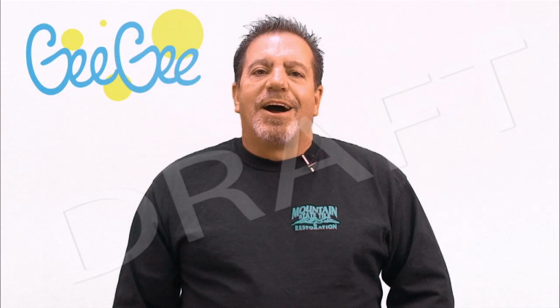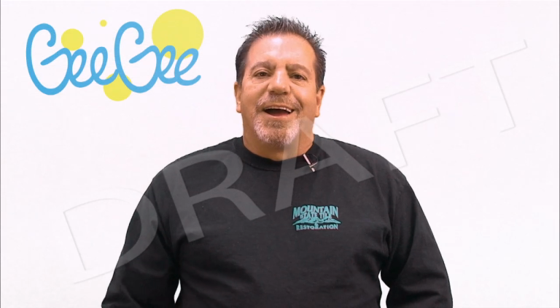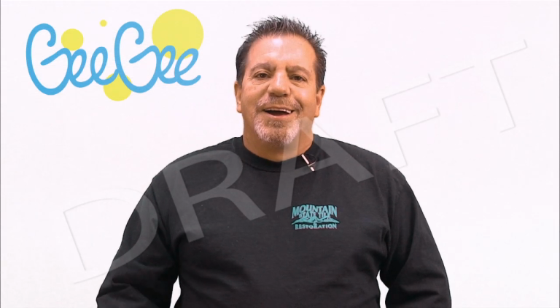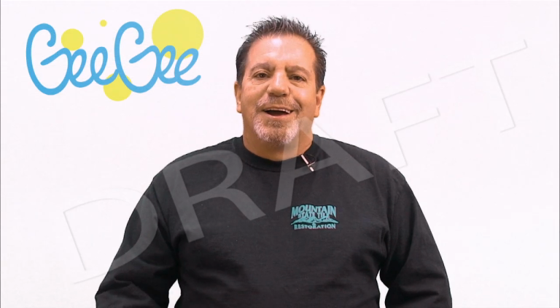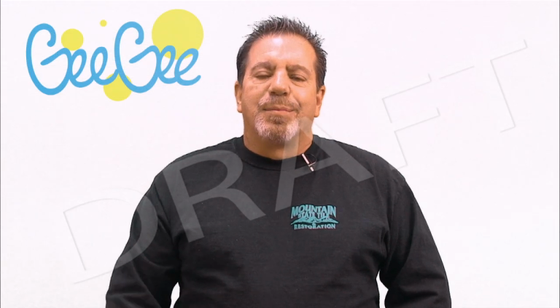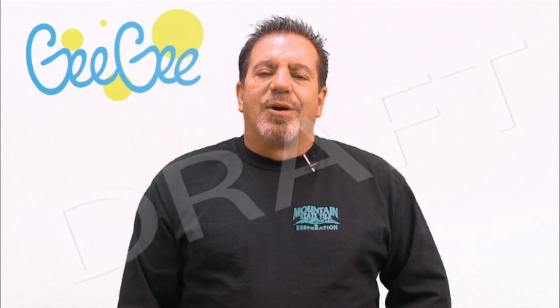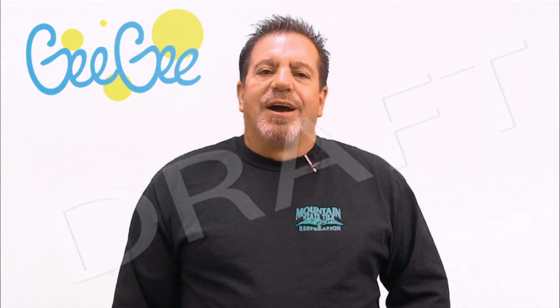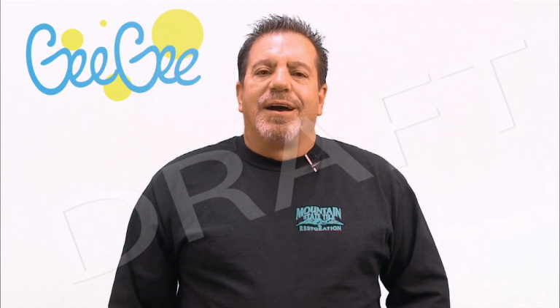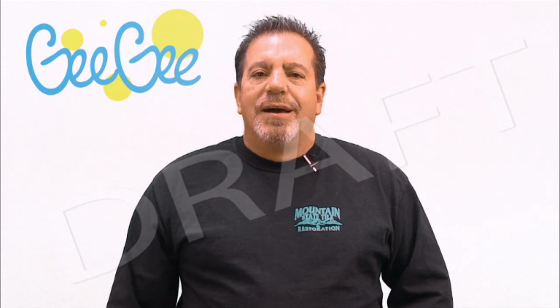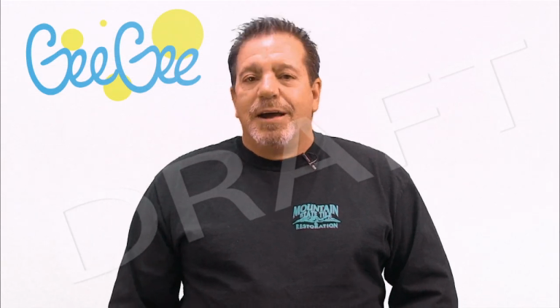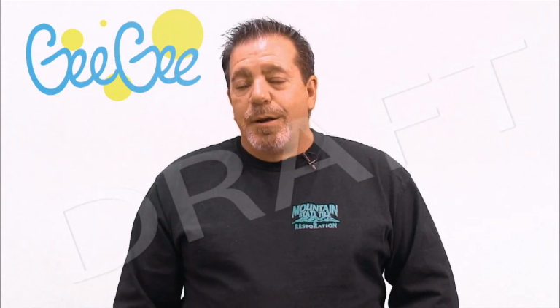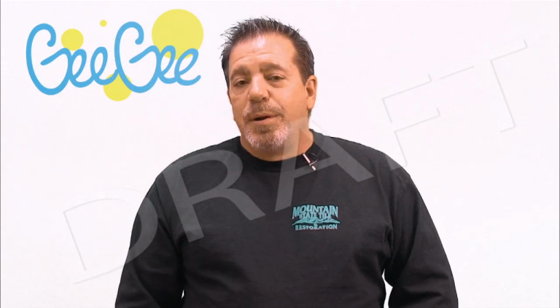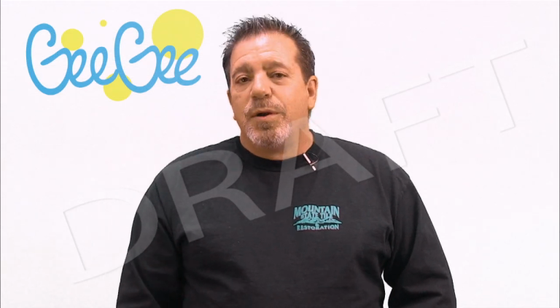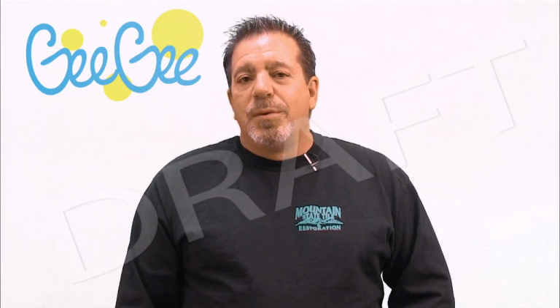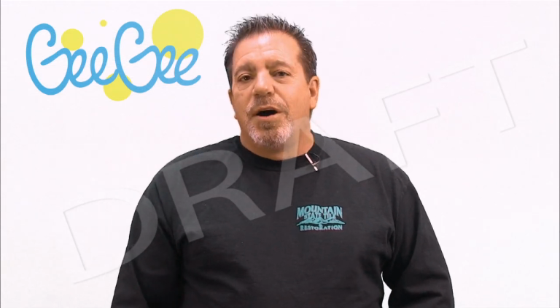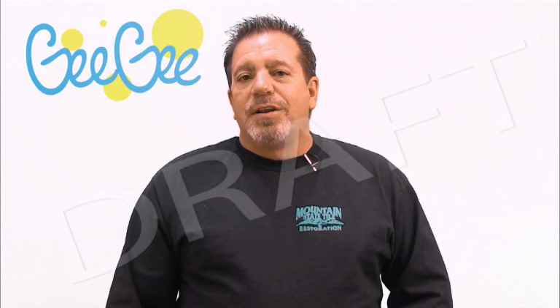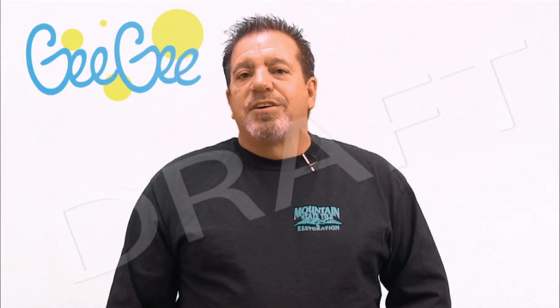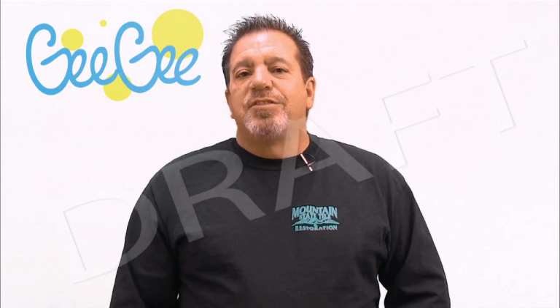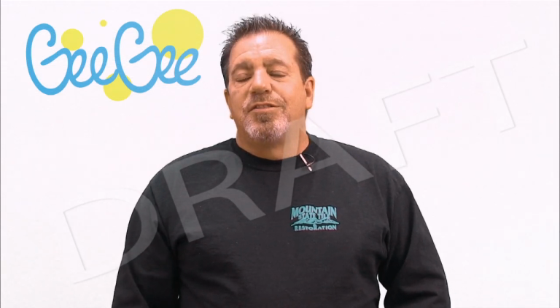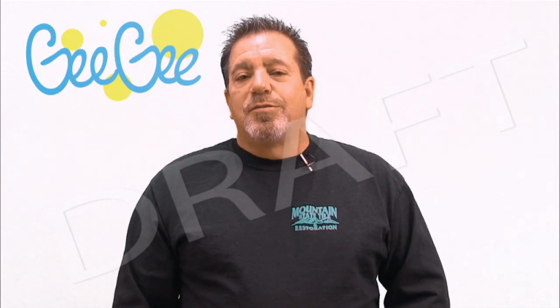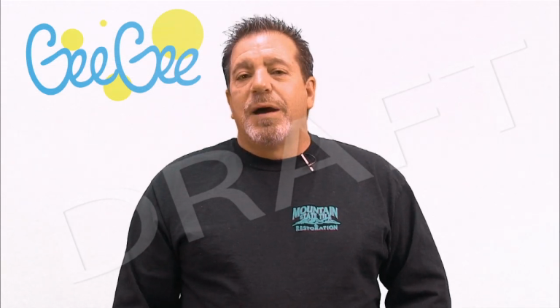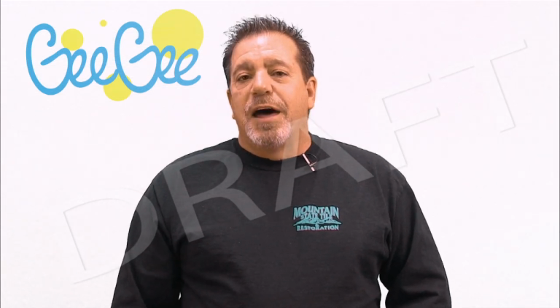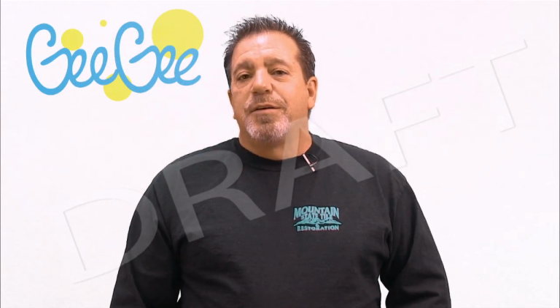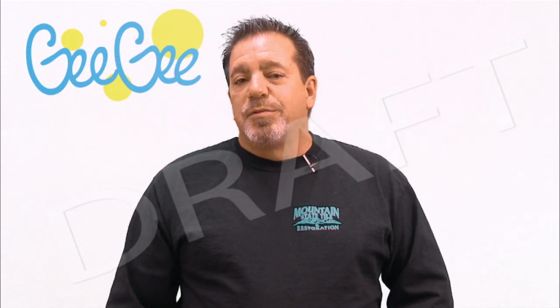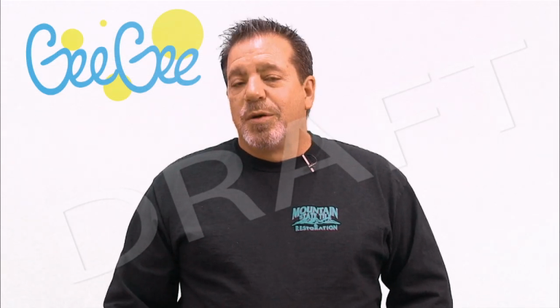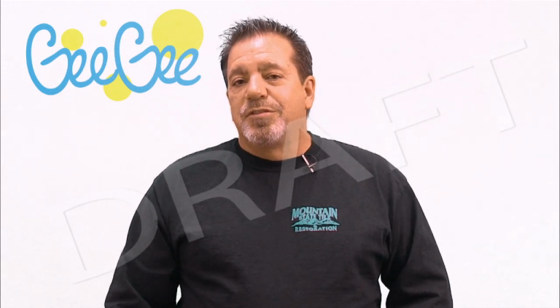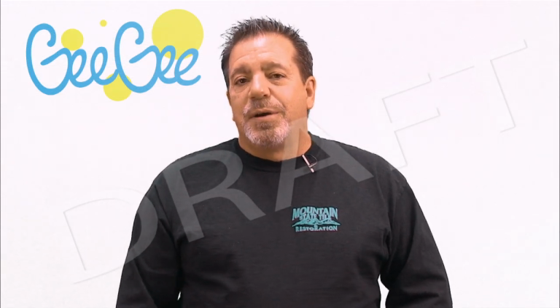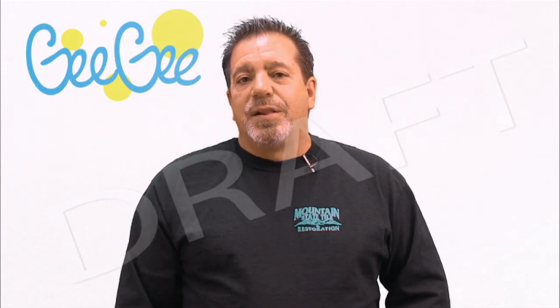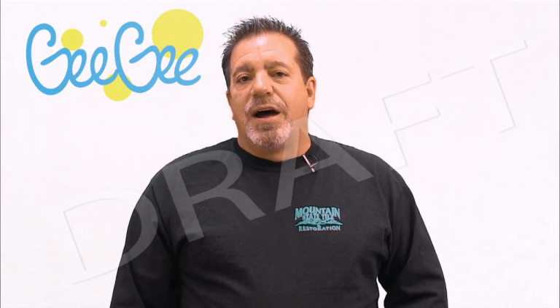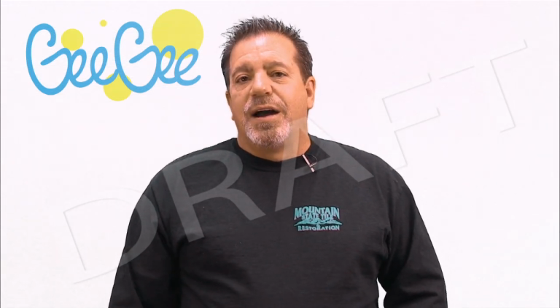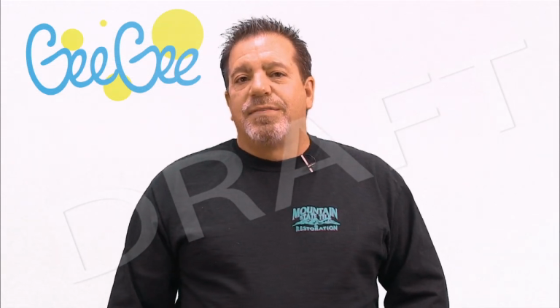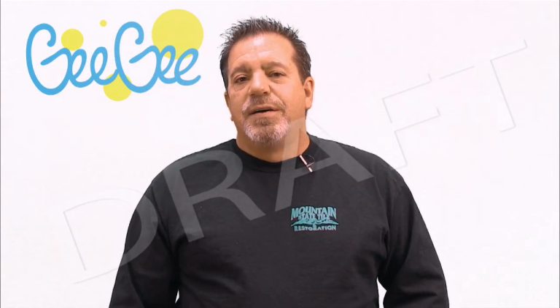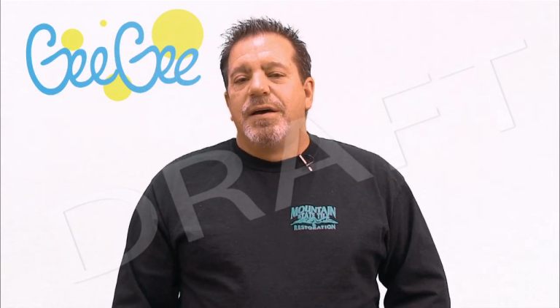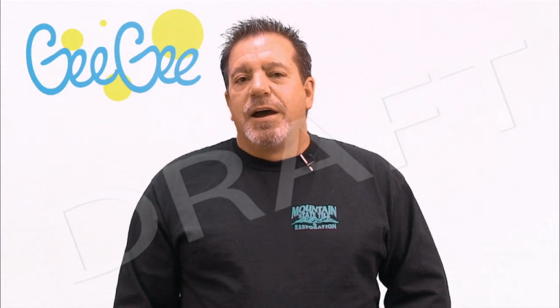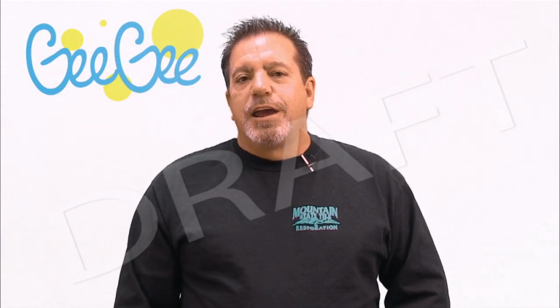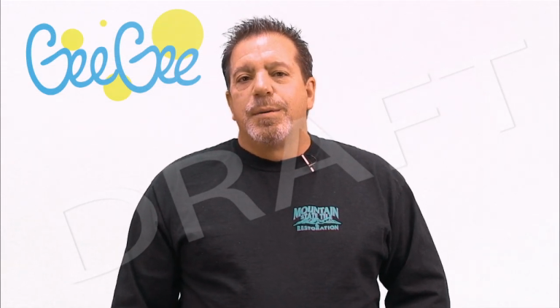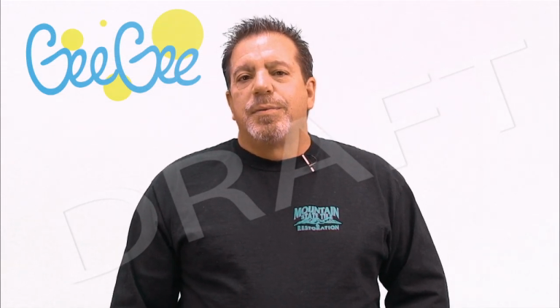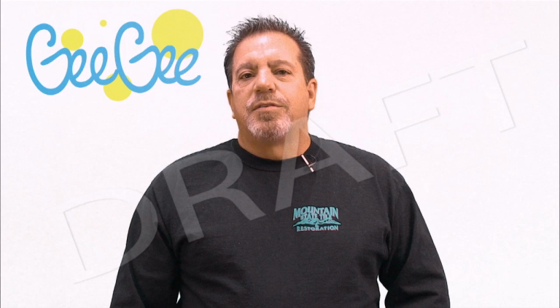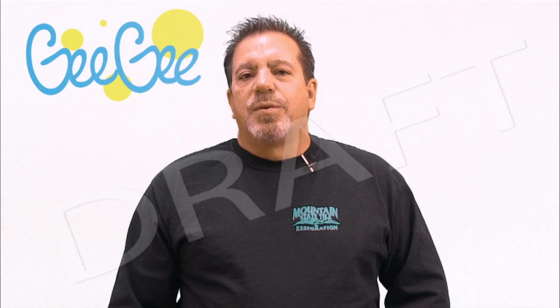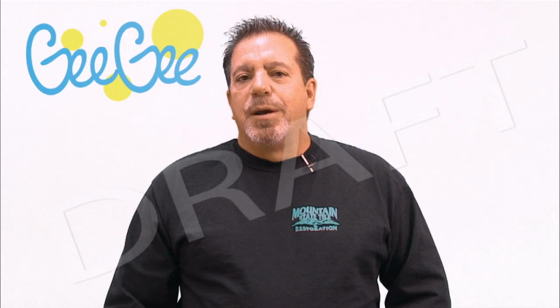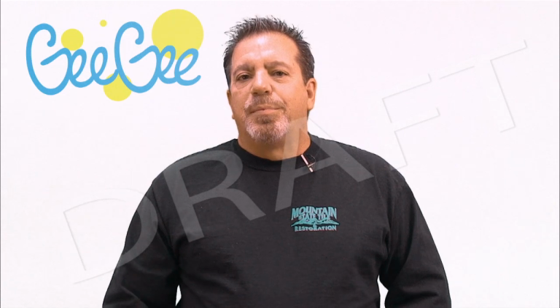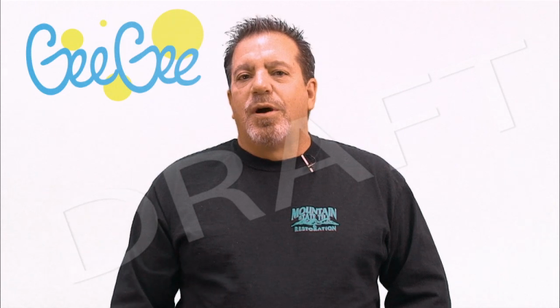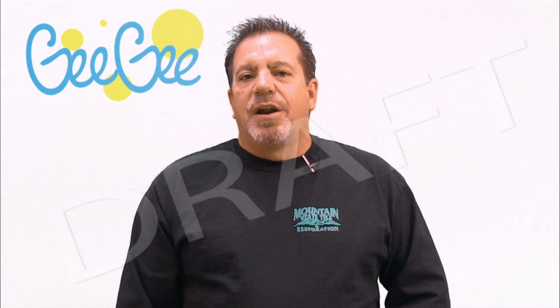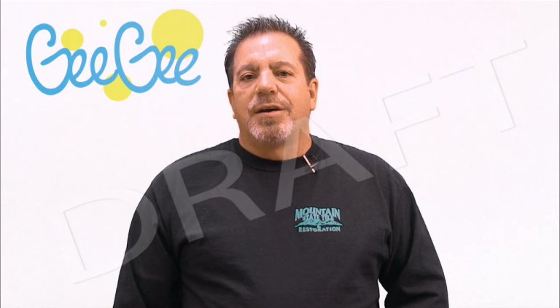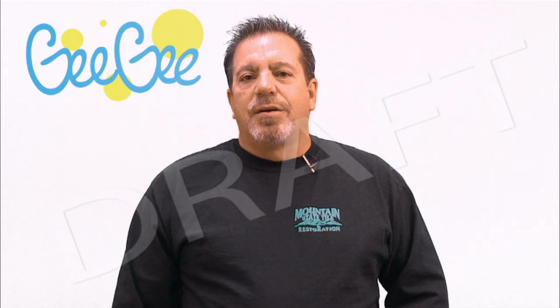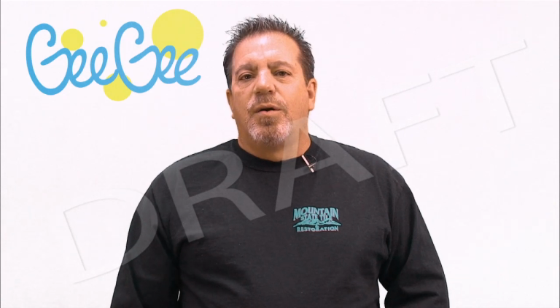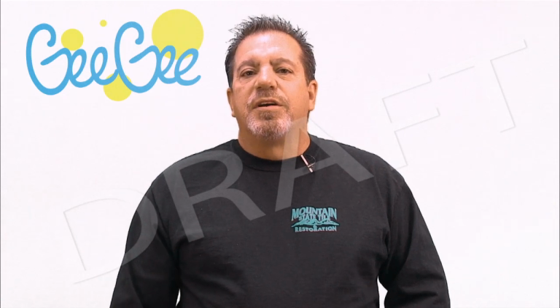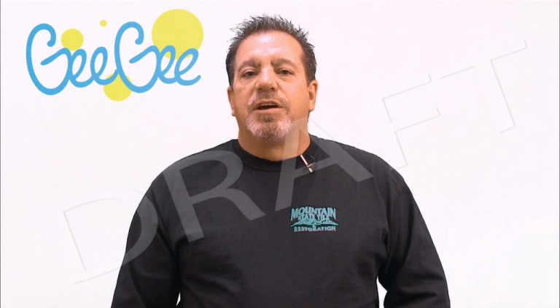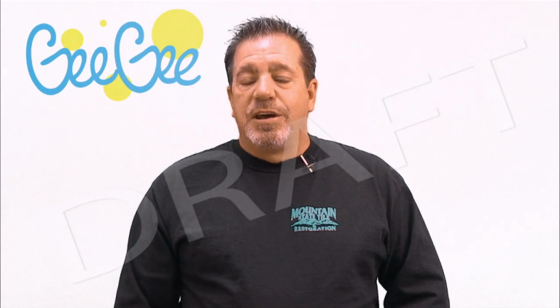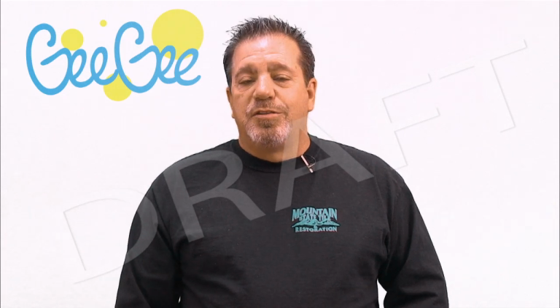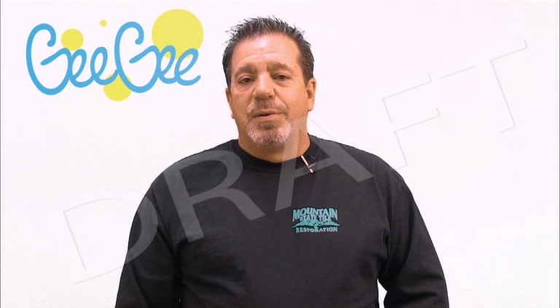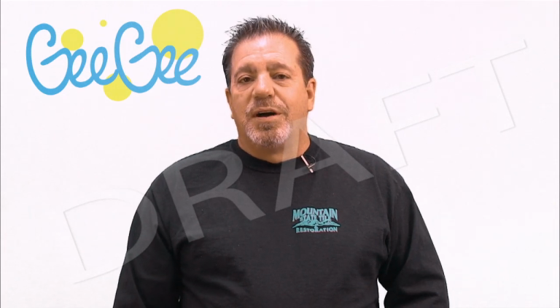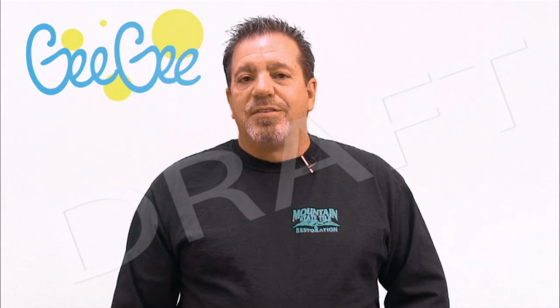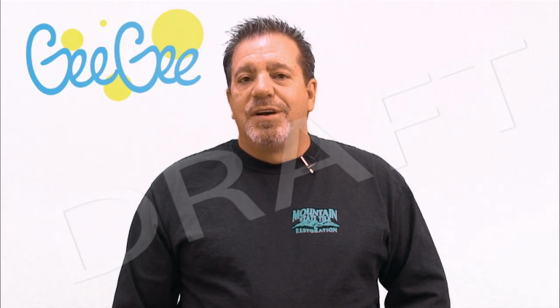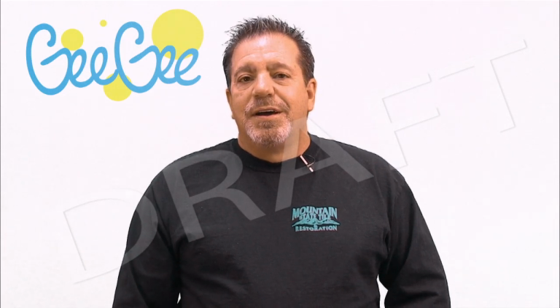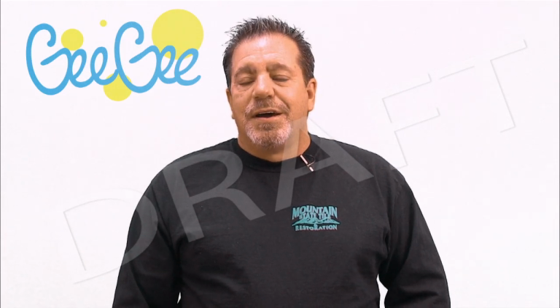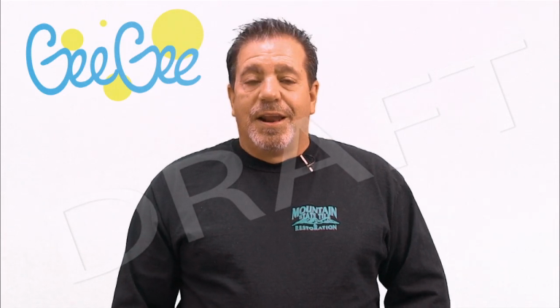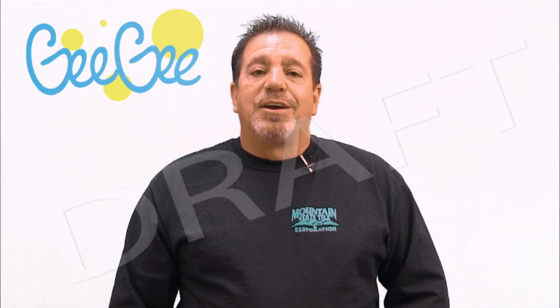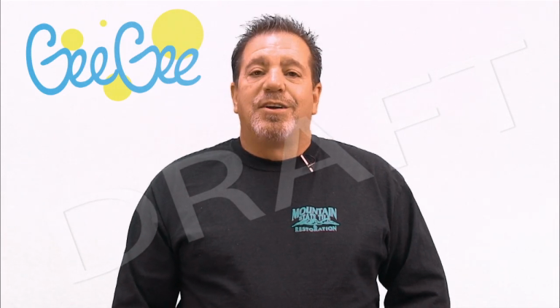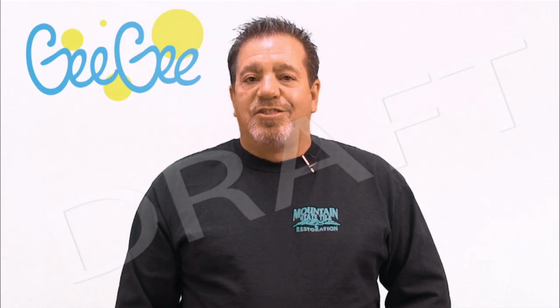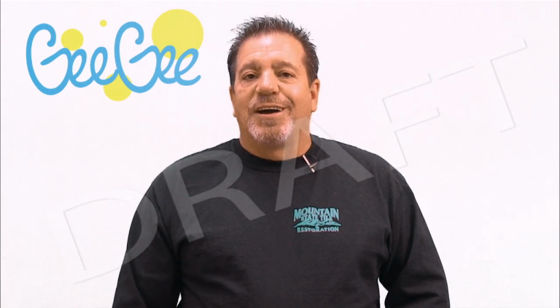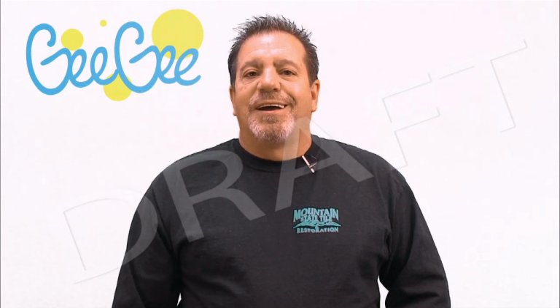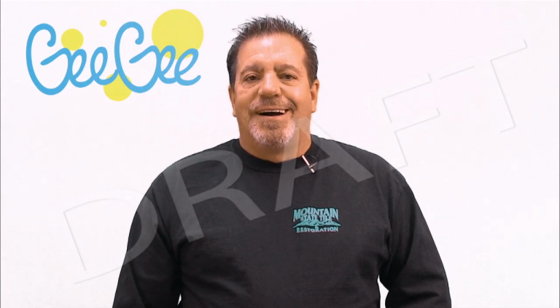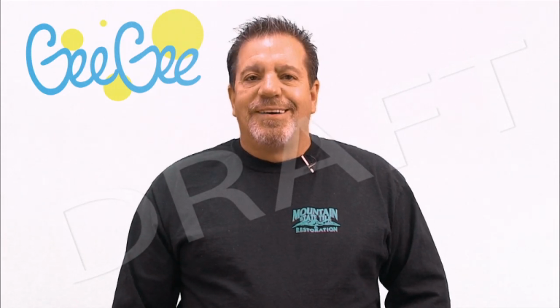Hi, I'm Gray. I've been remodeling kitchens and bathrooms most of my life. I came up with this great product called the Gigi Sponge. I'd like you to check it out.